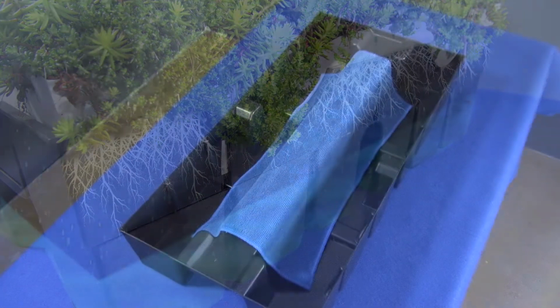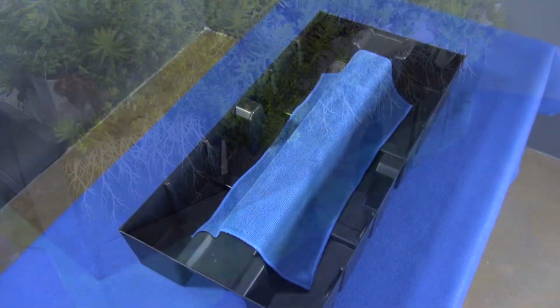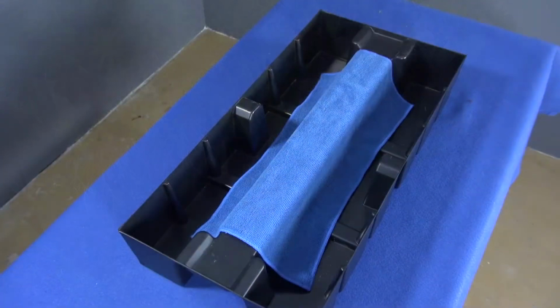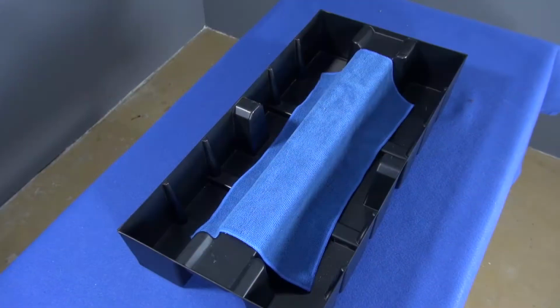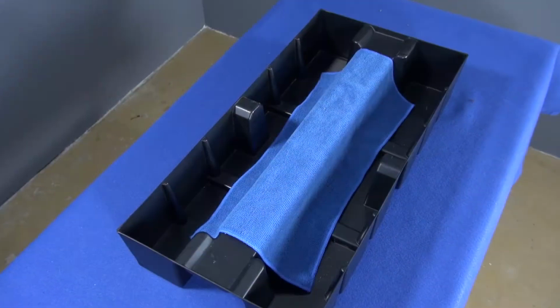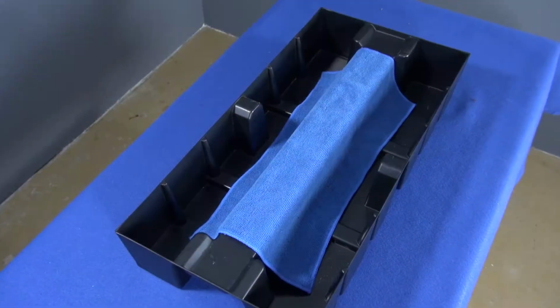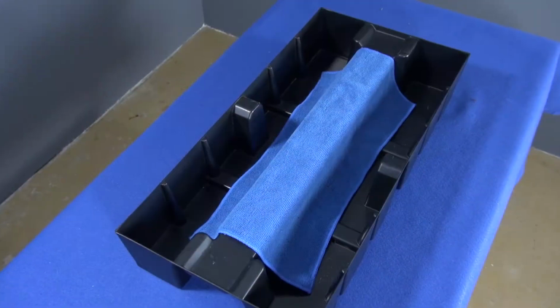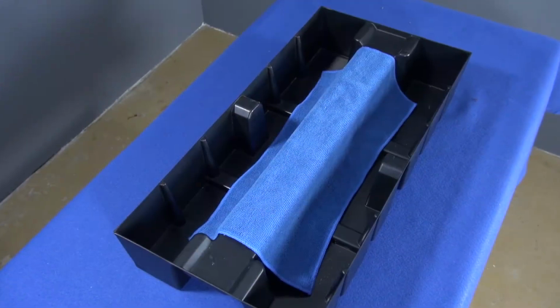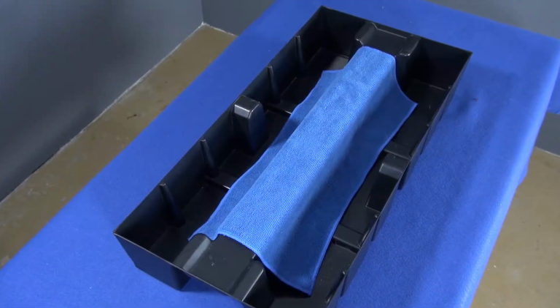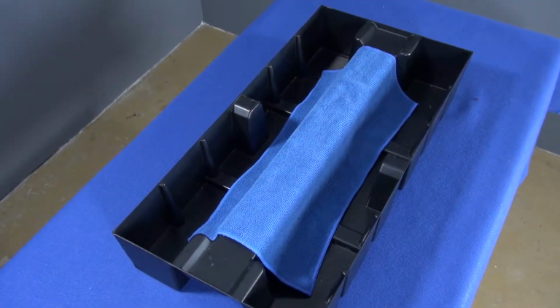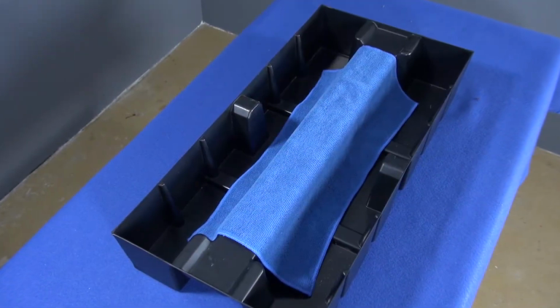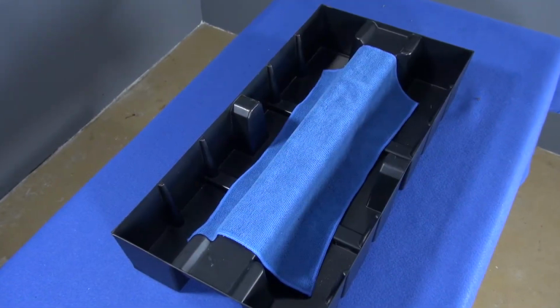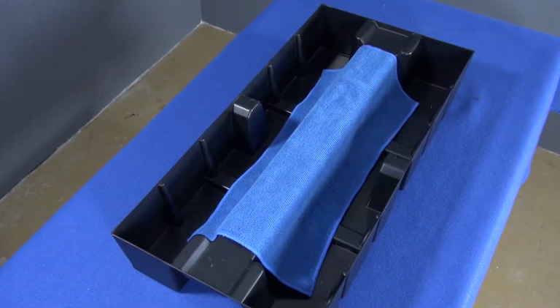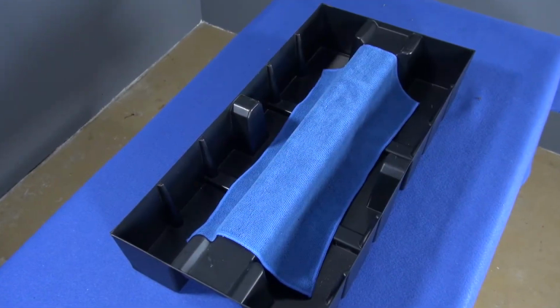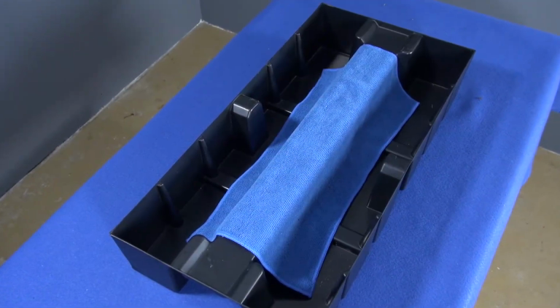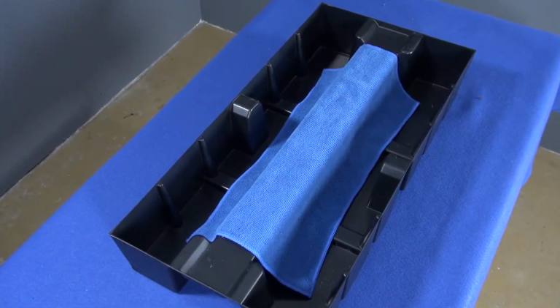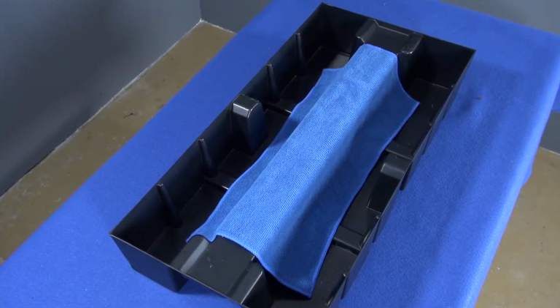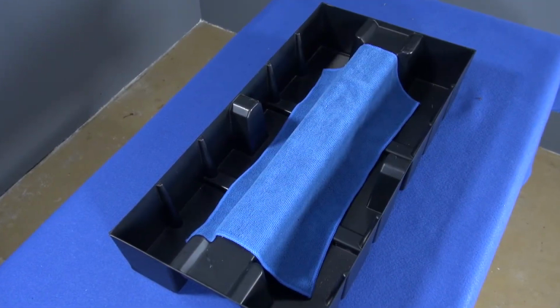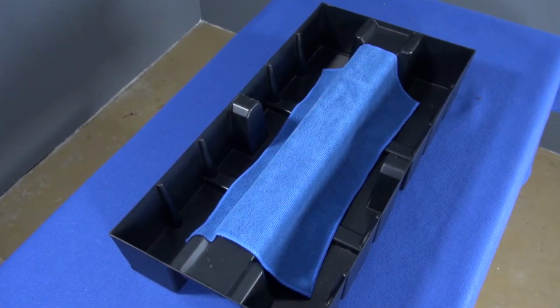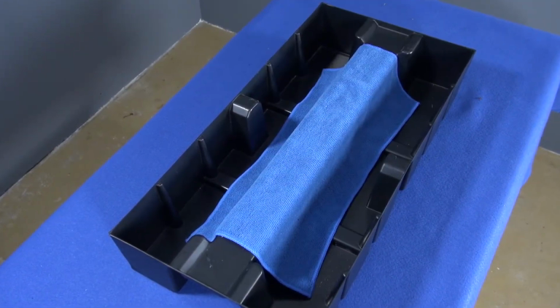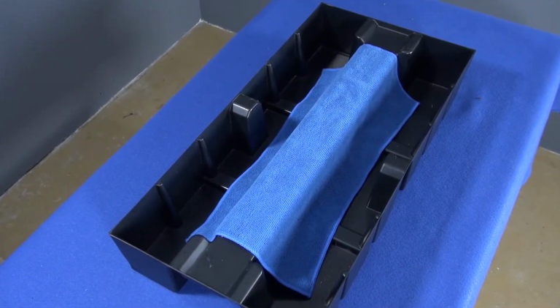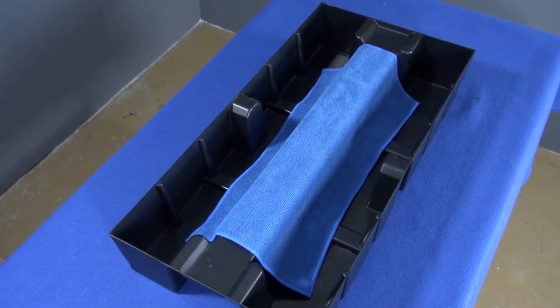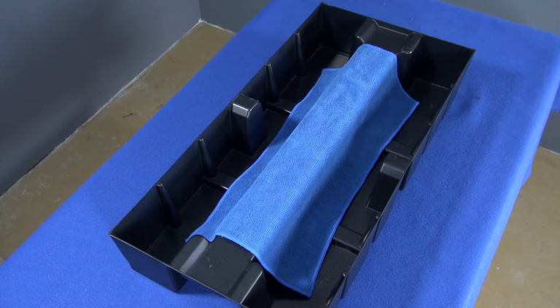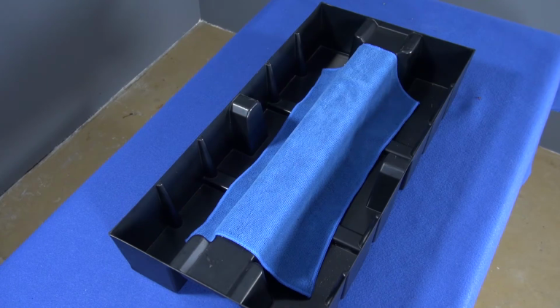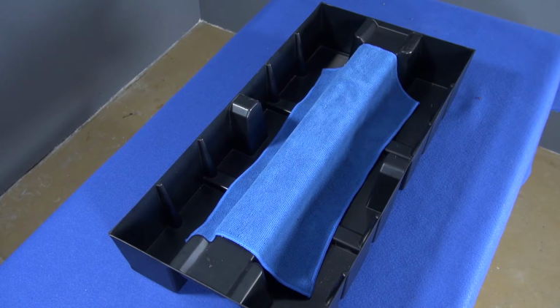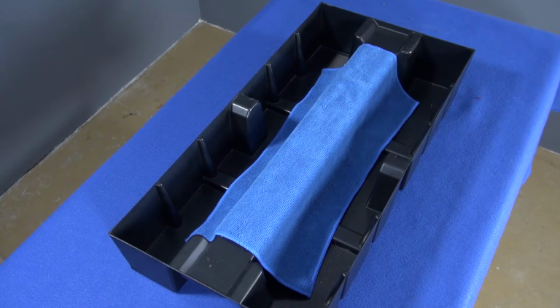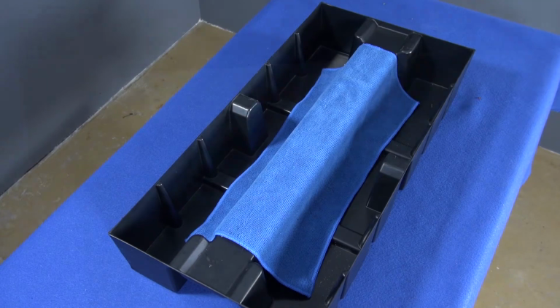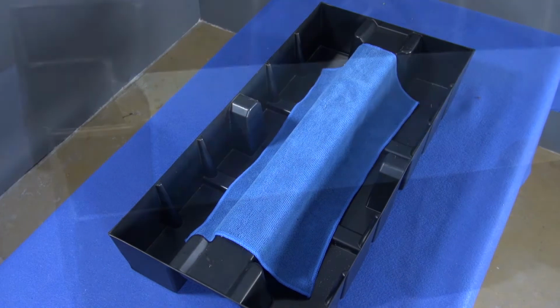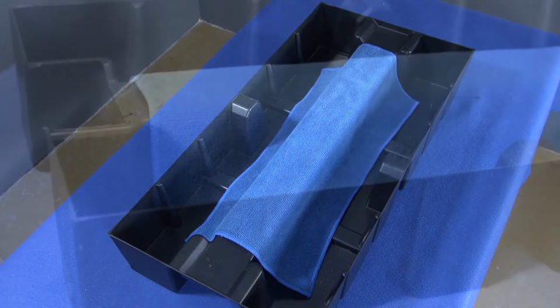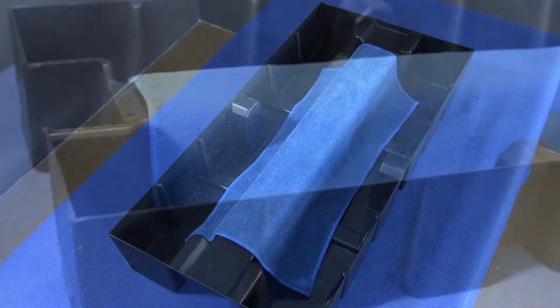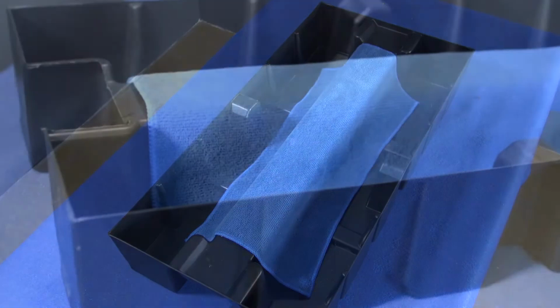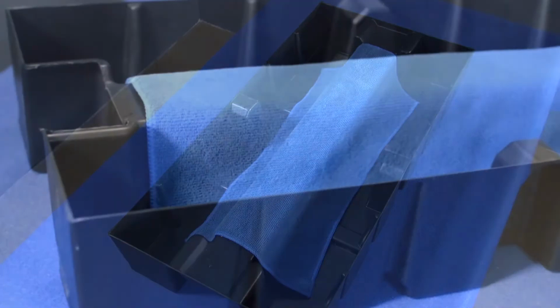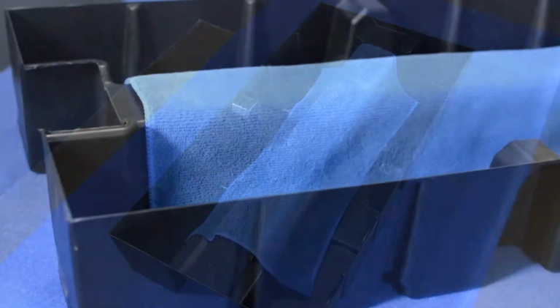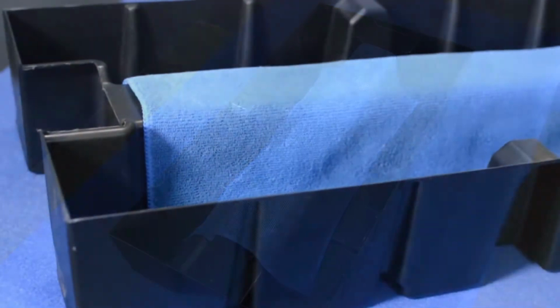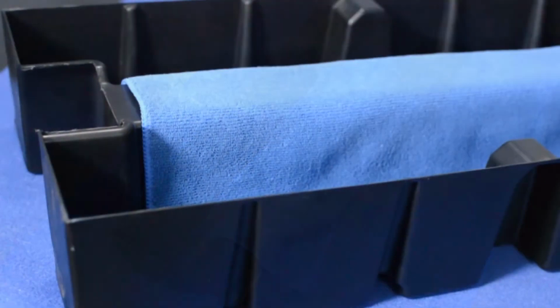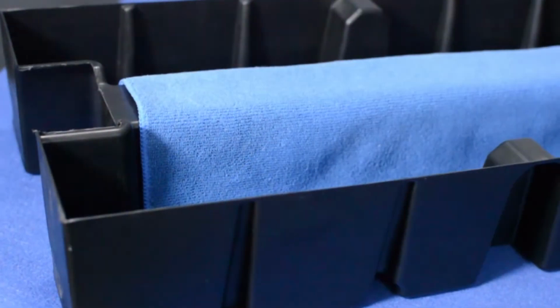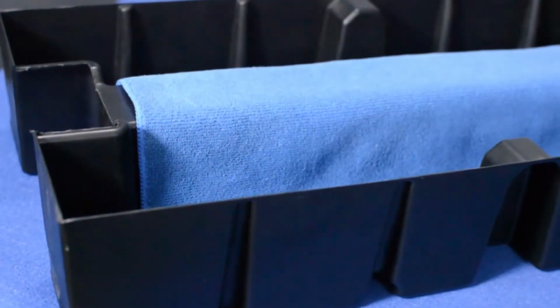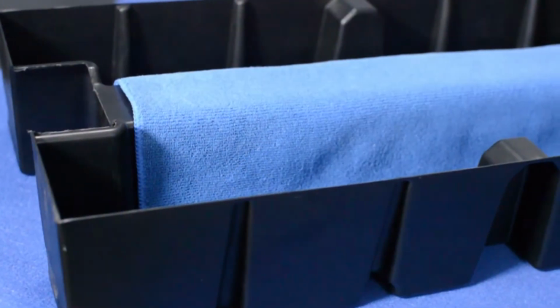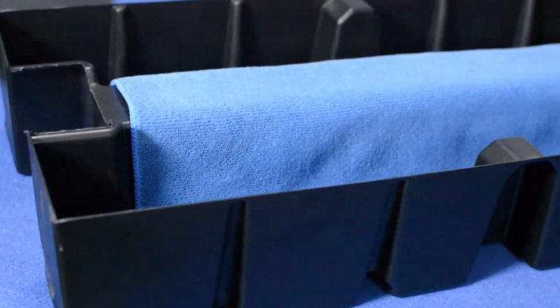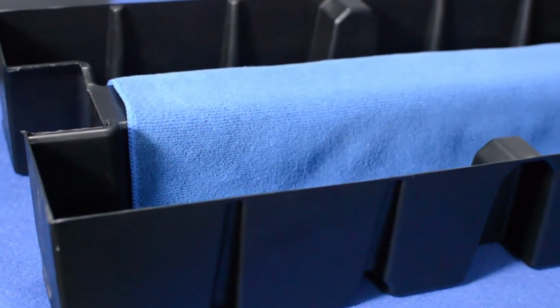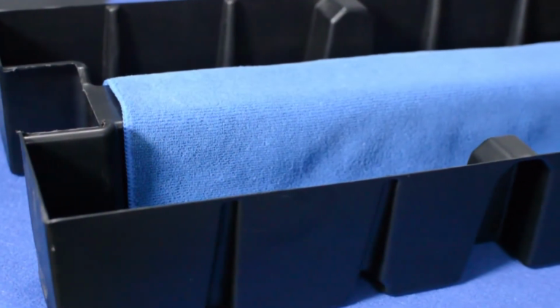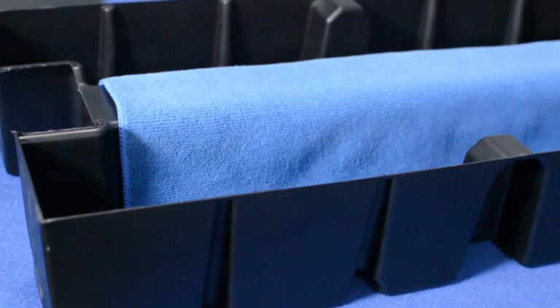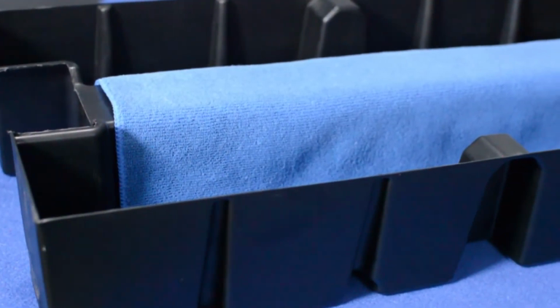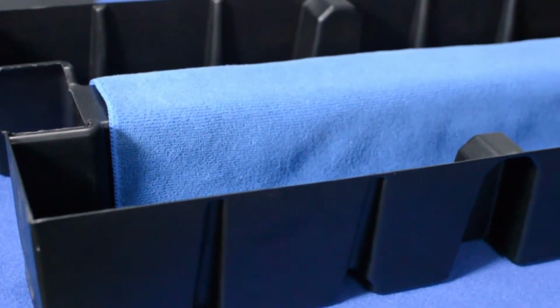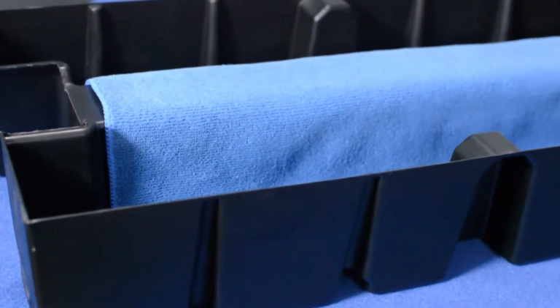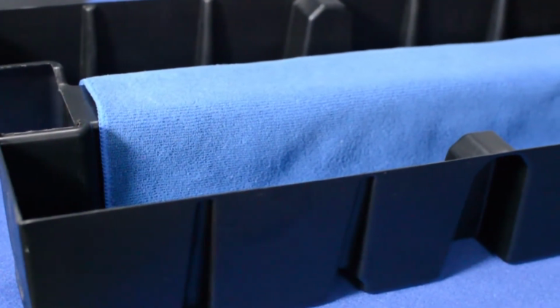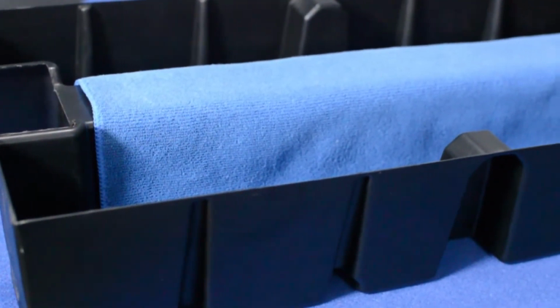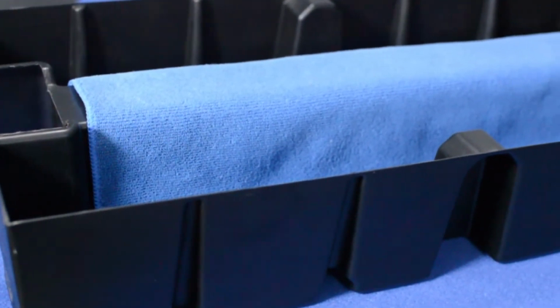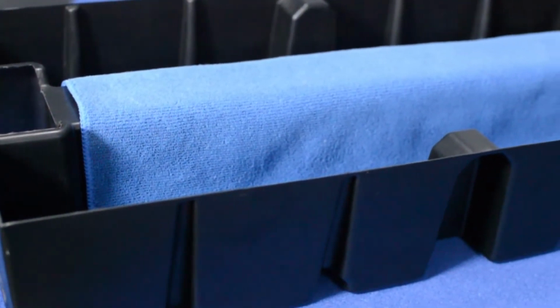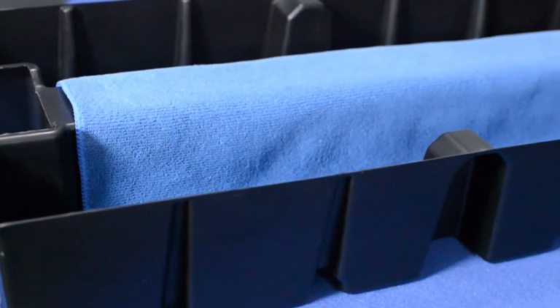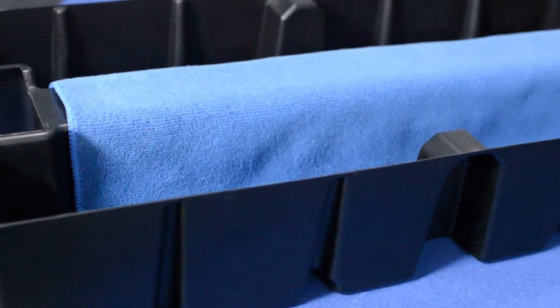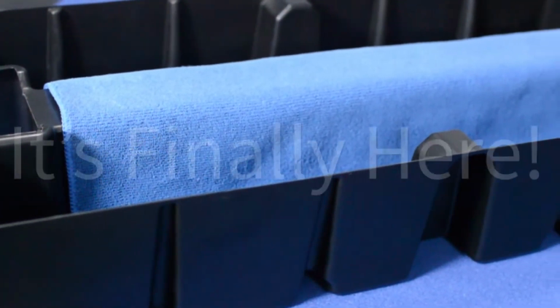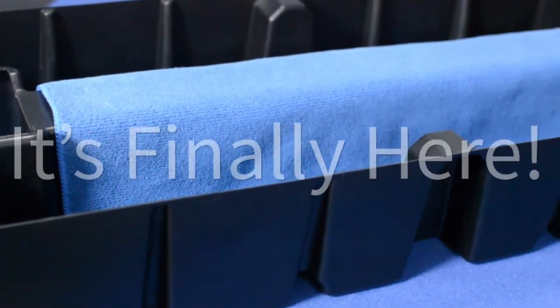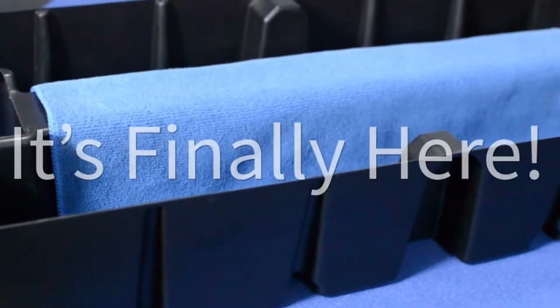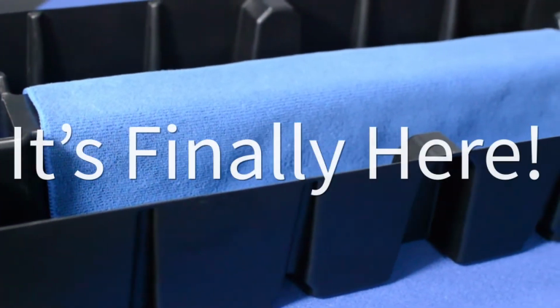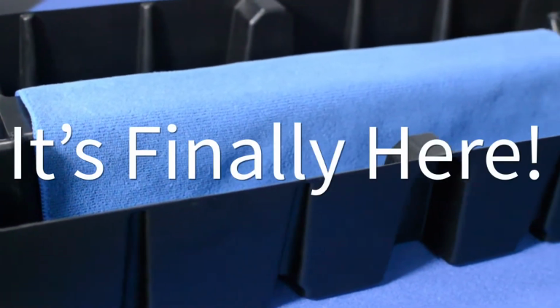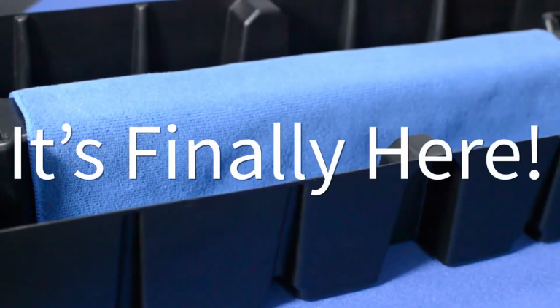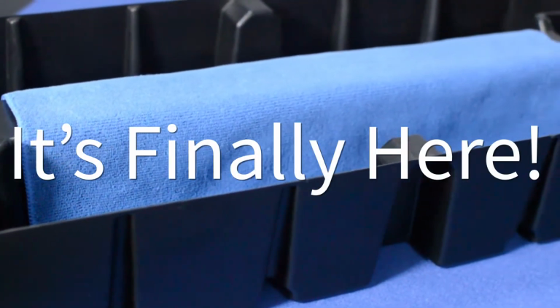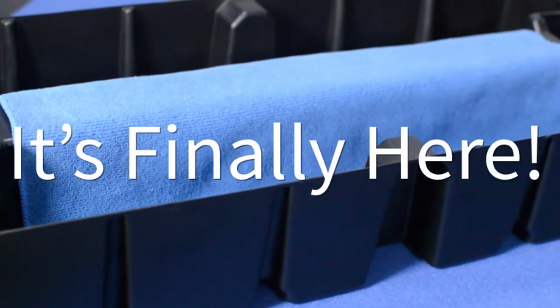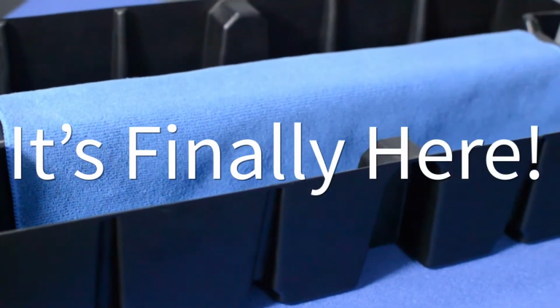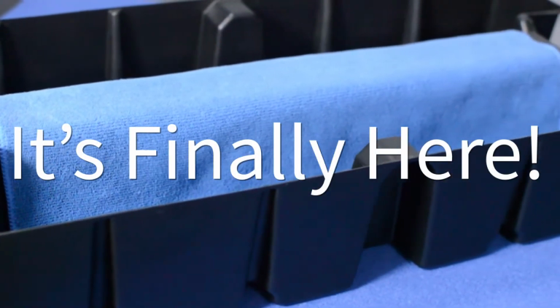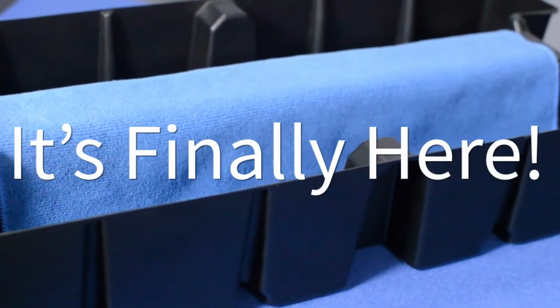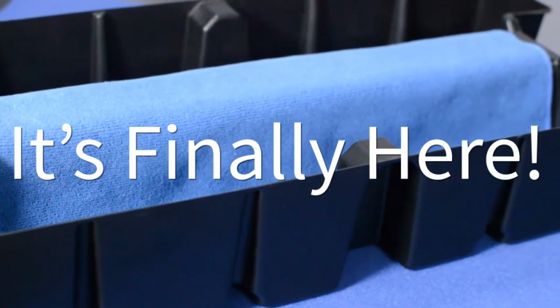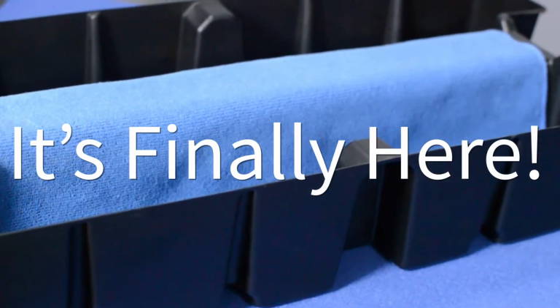While Roof Blue Retain is elegantly simple, it actually took years to develop and test. And now, it's finally here.